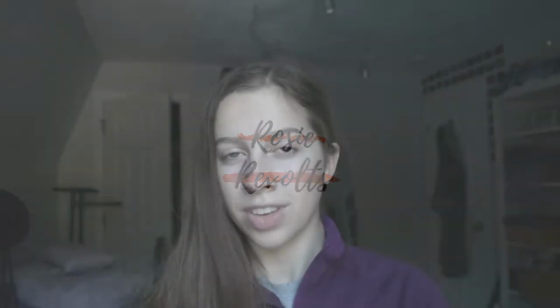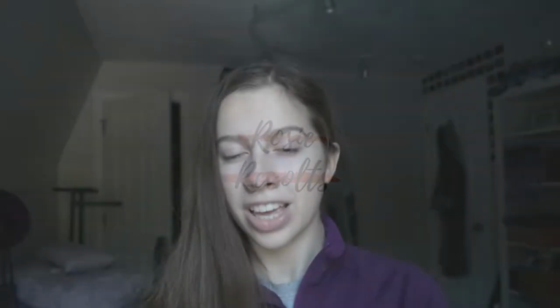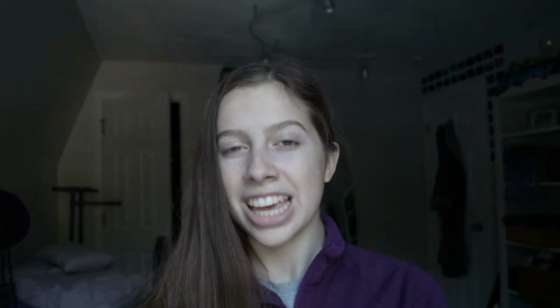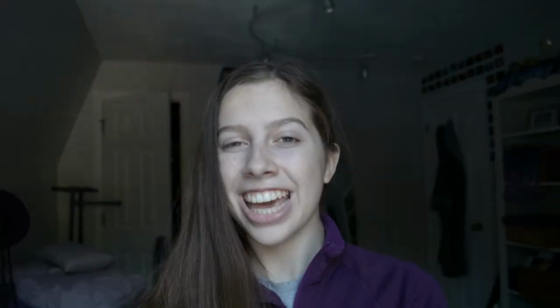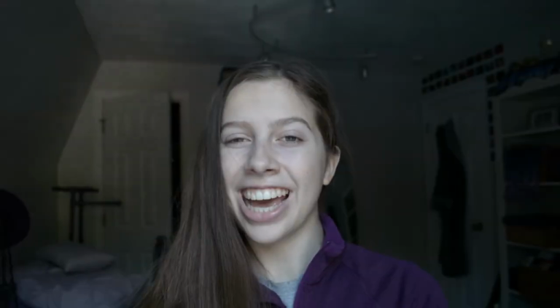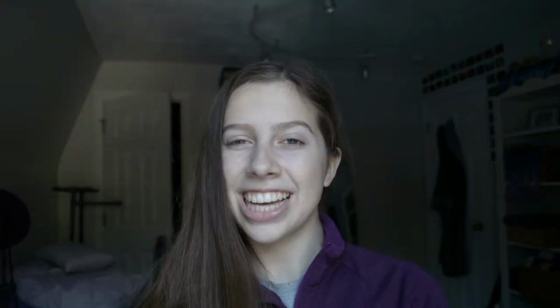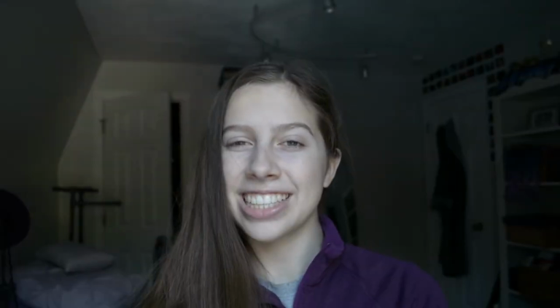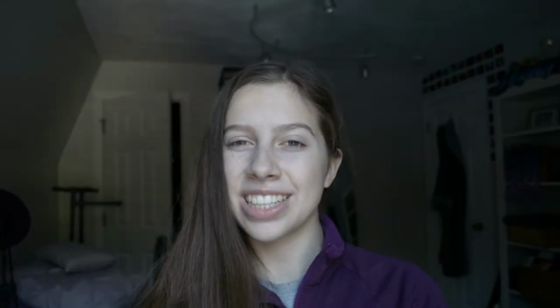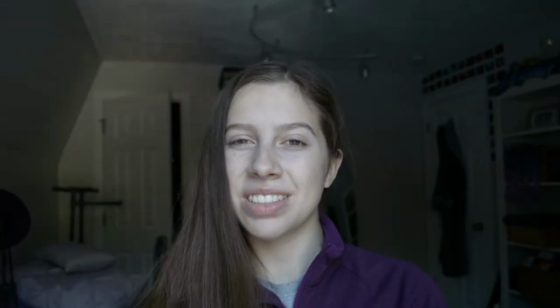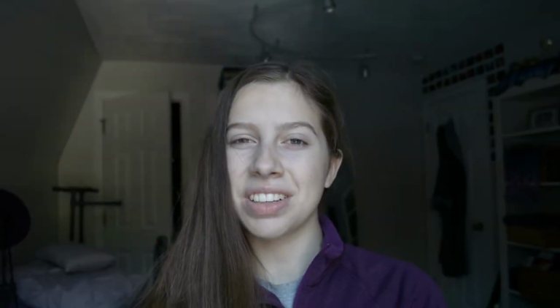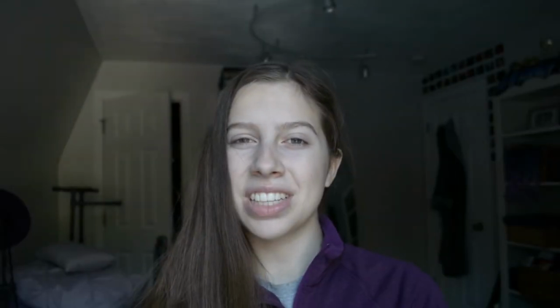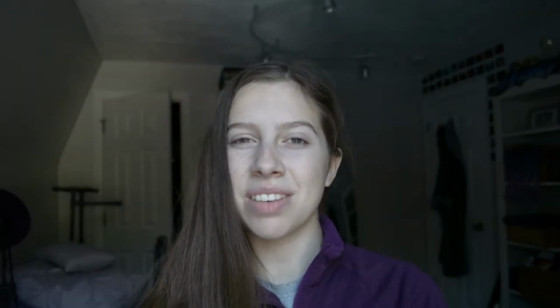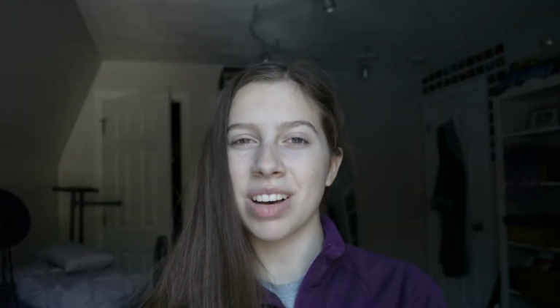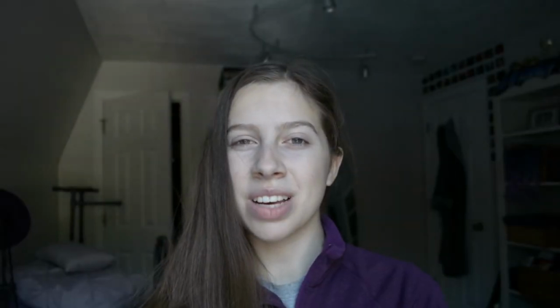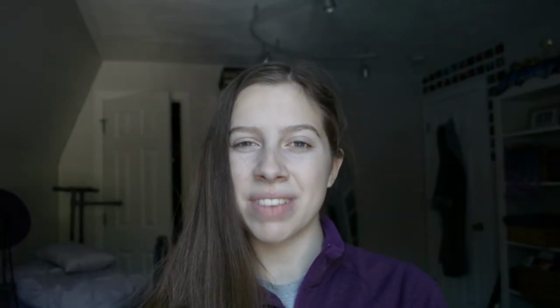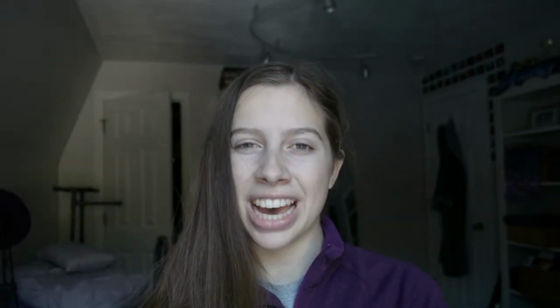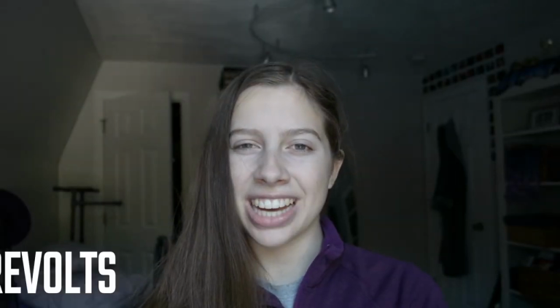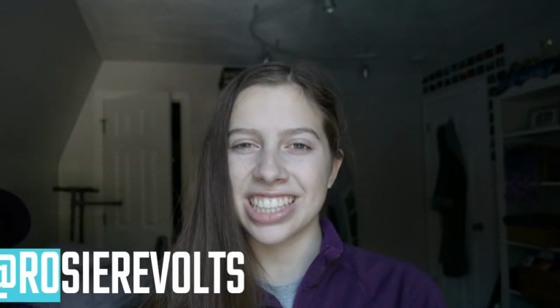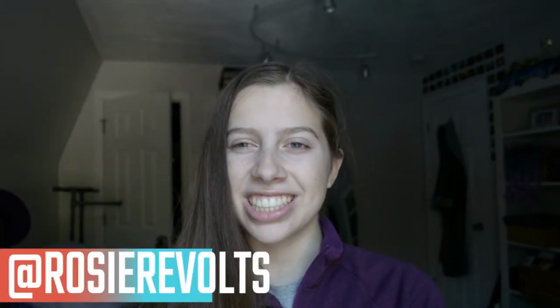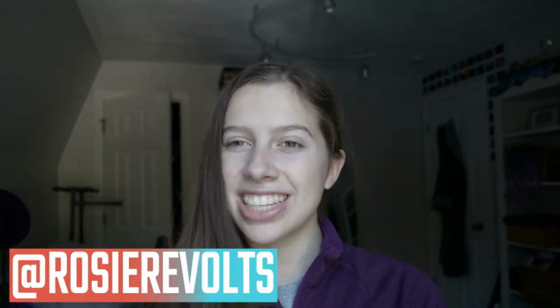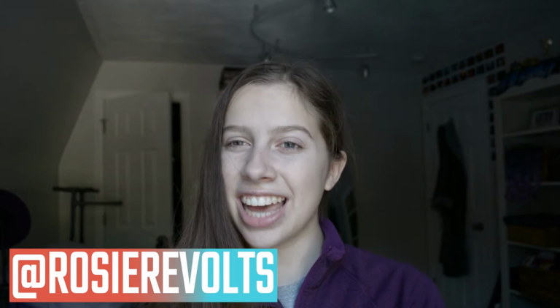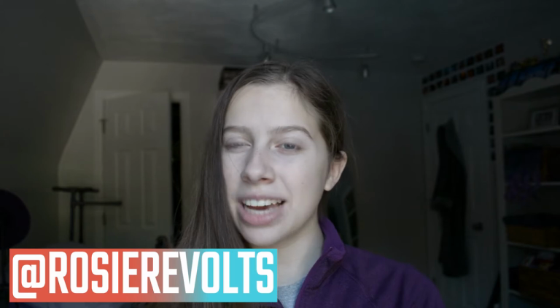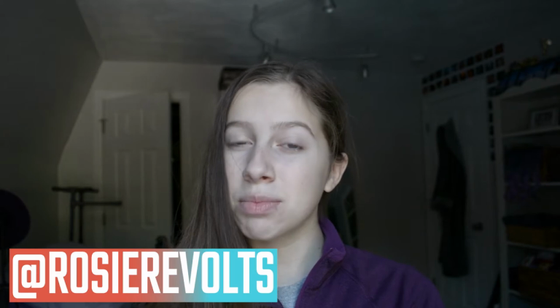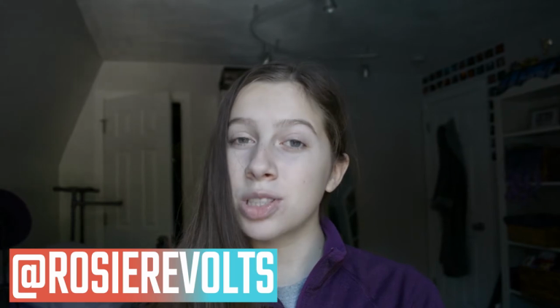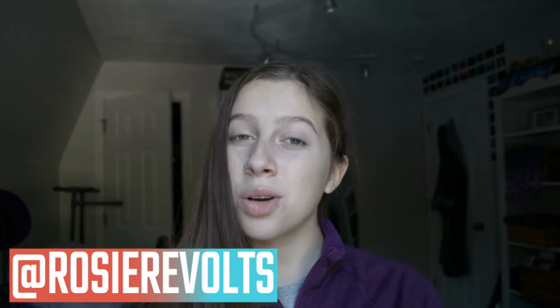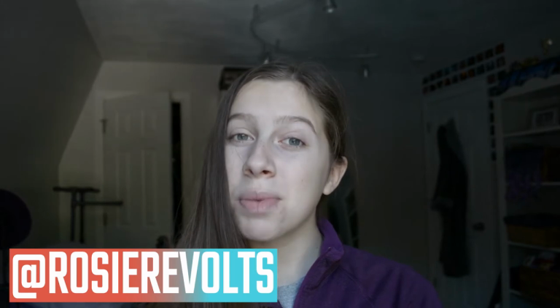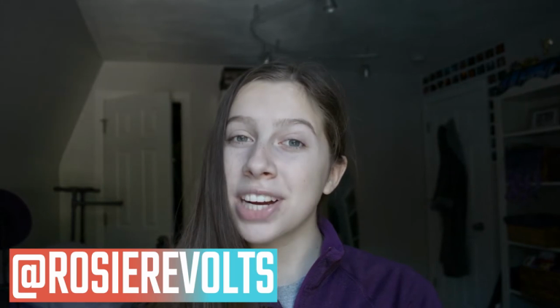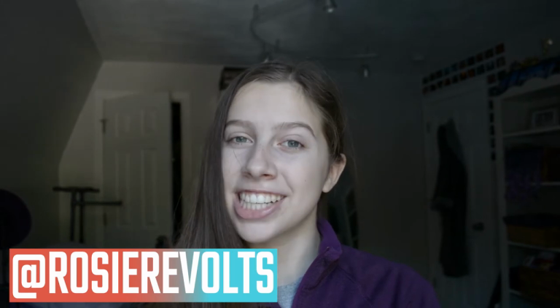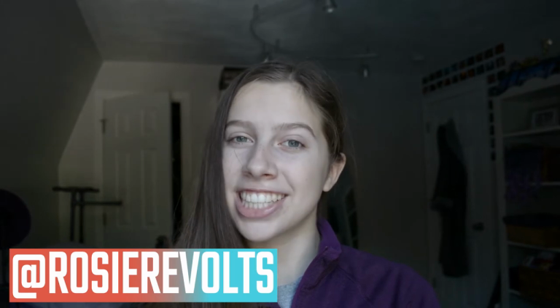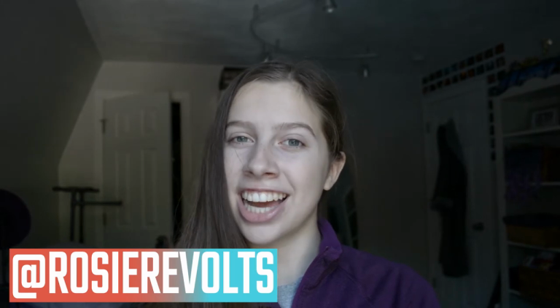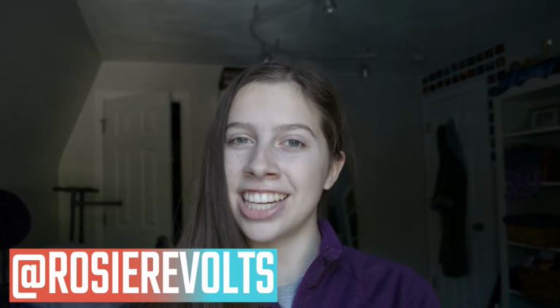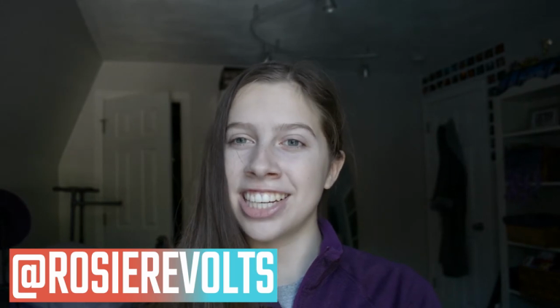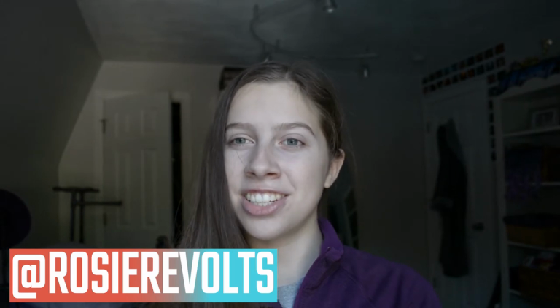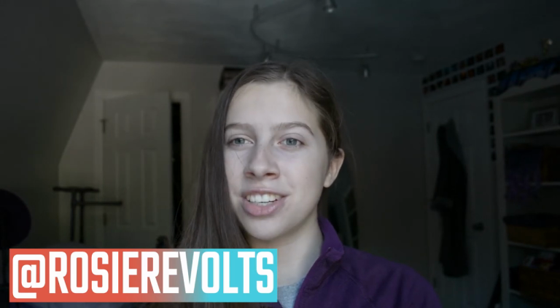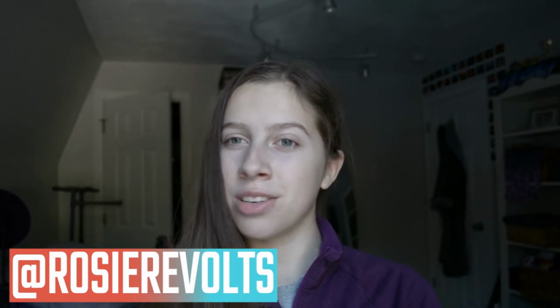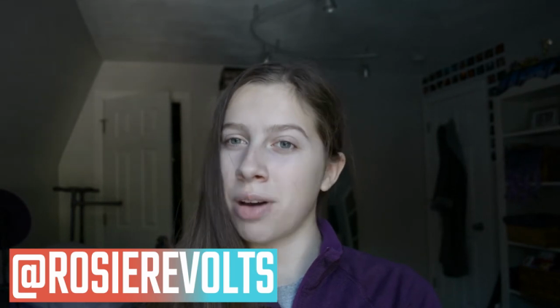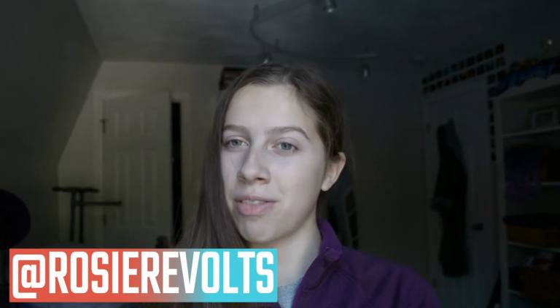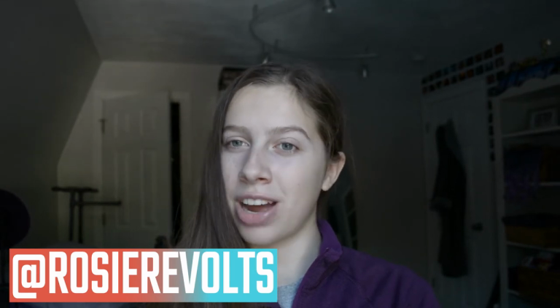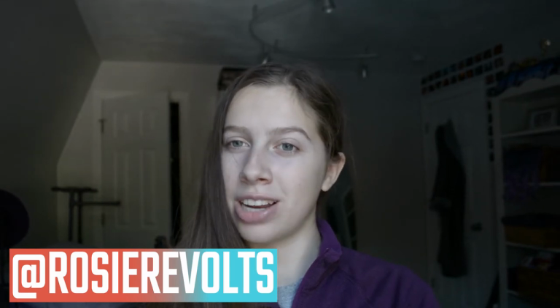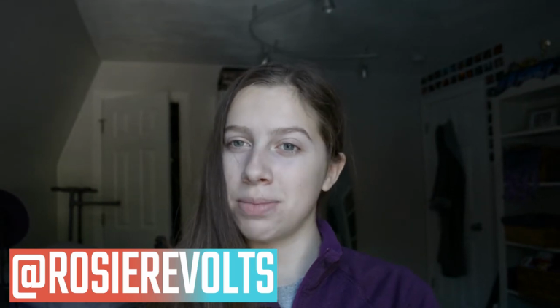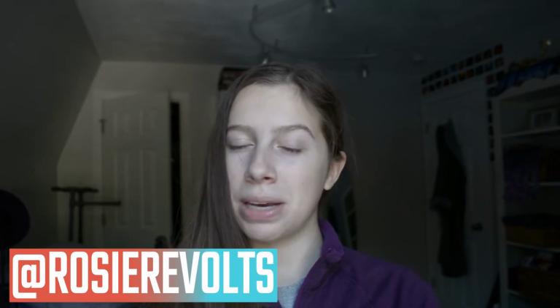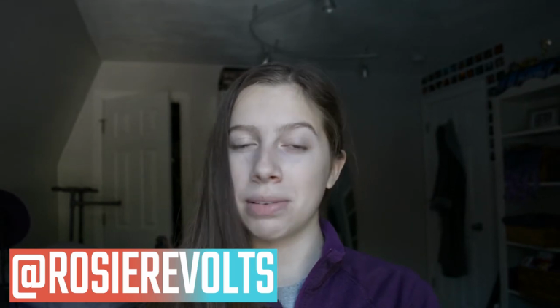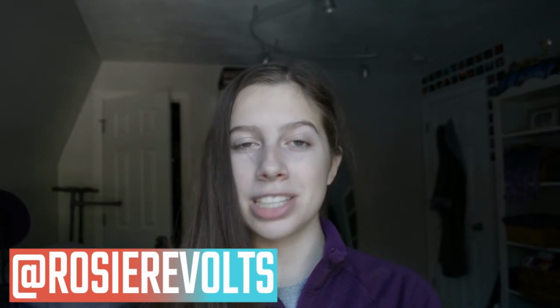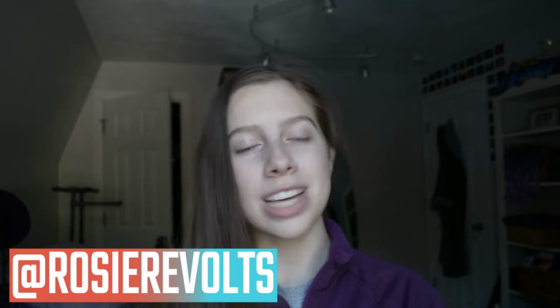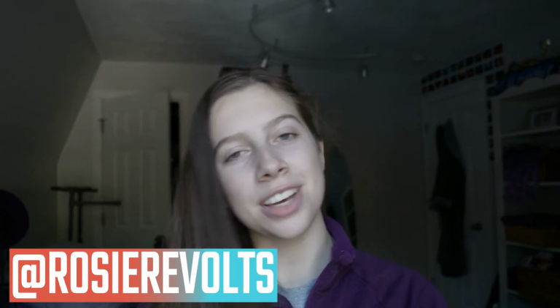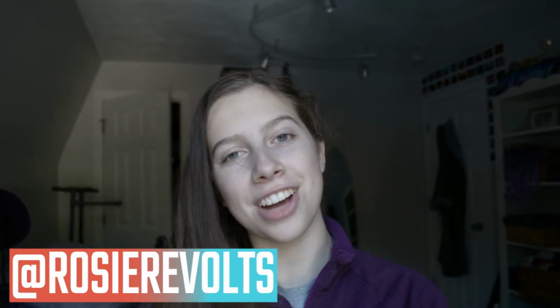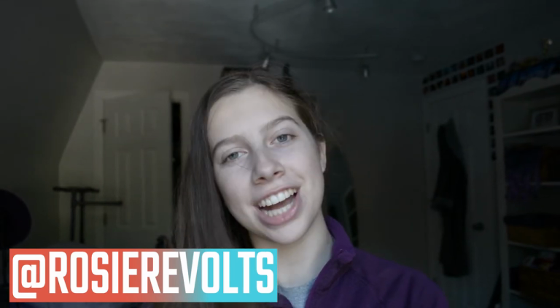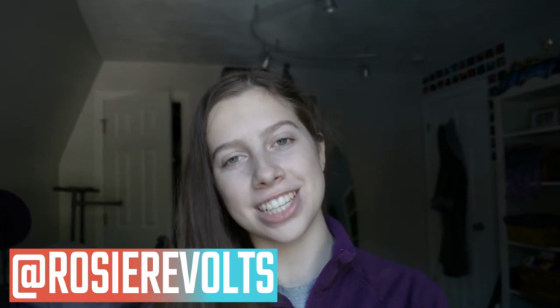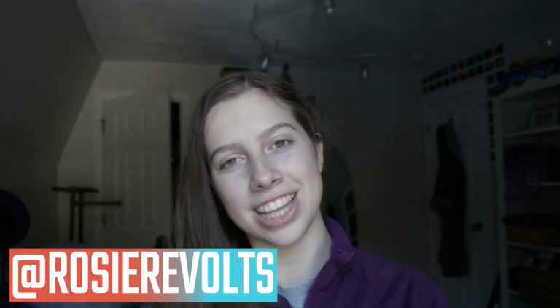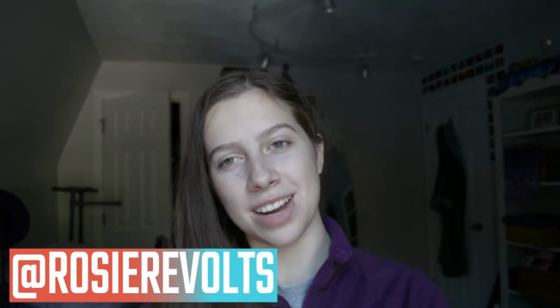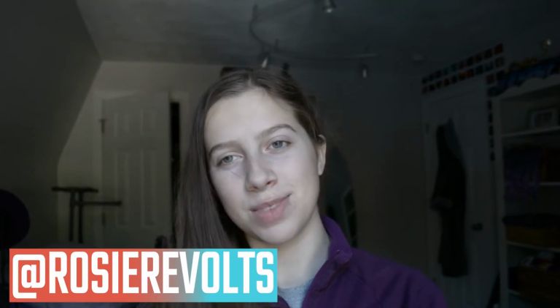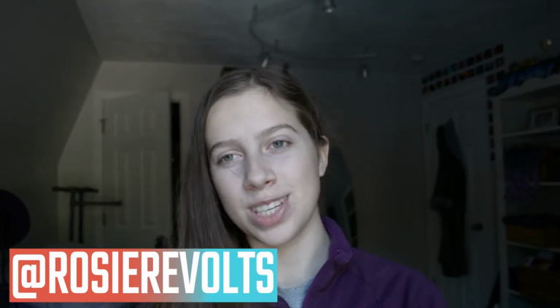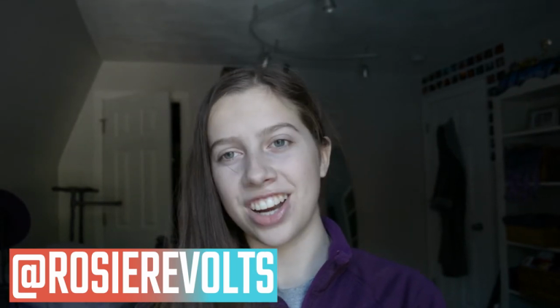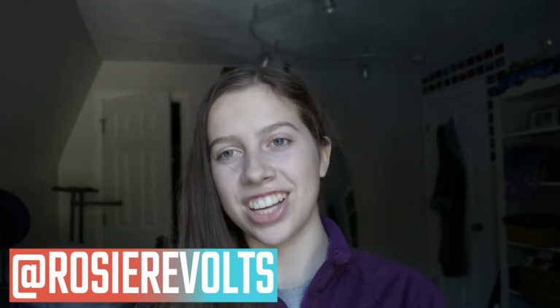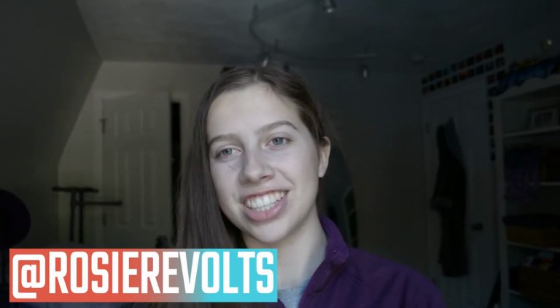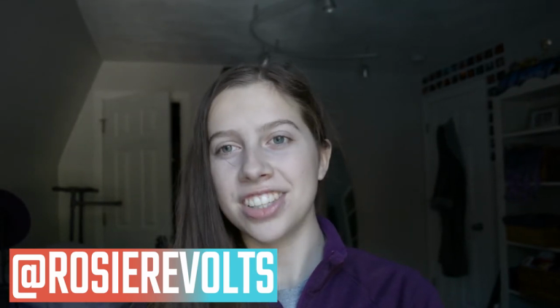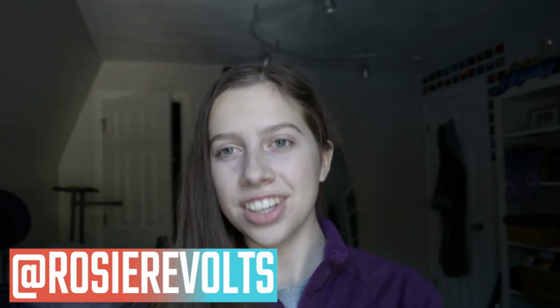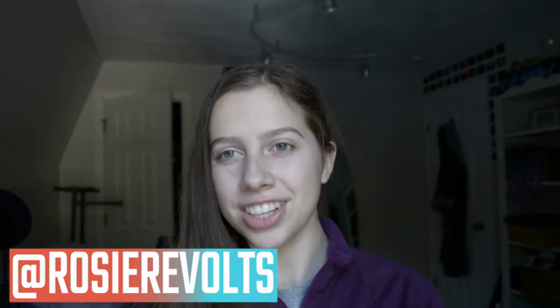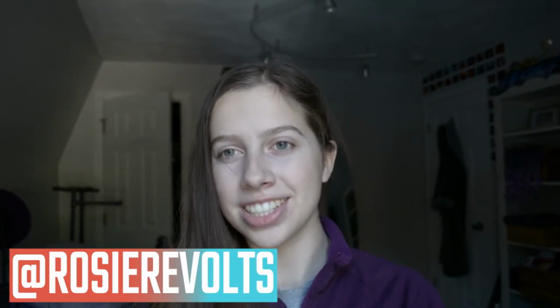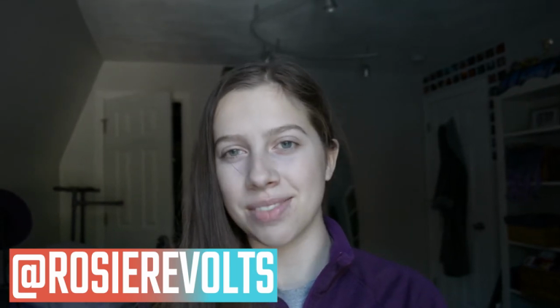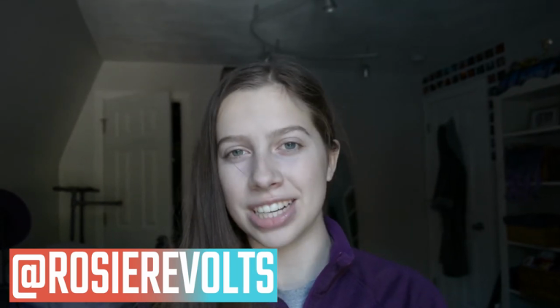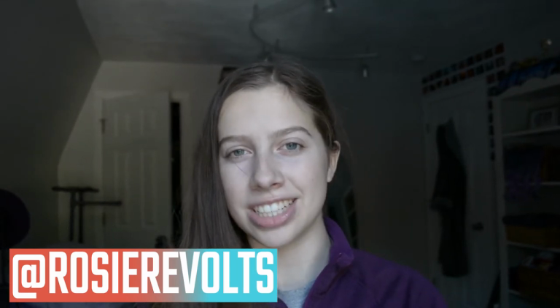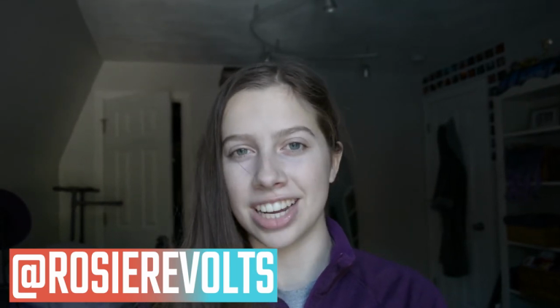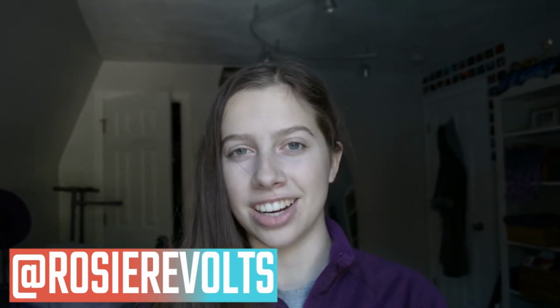Hey guys, it's Rosie. Welcome back. Today I'm super excited to finally be able to tell you guys that I'm starting a series on my channel.